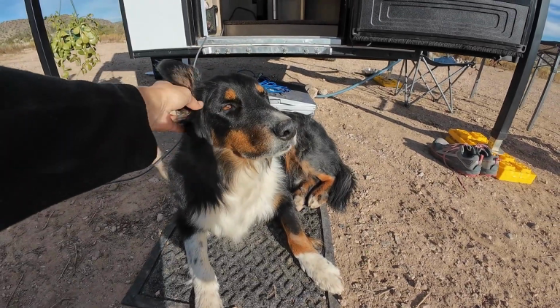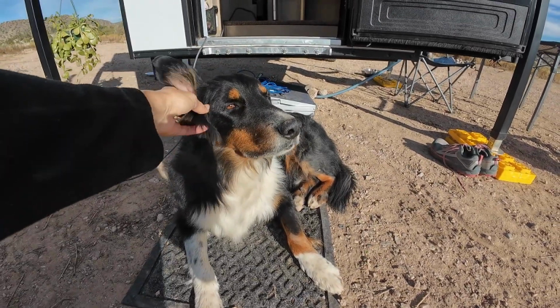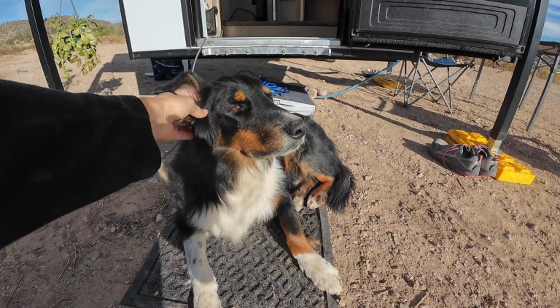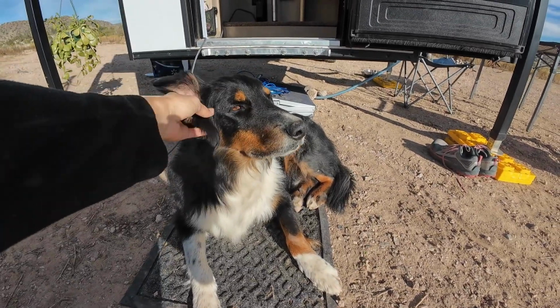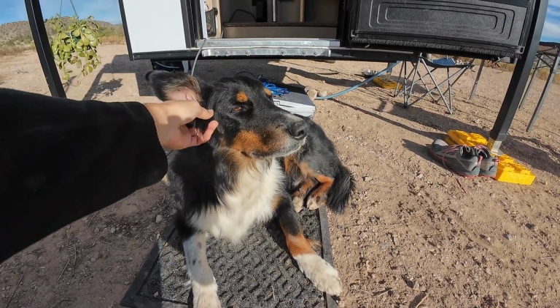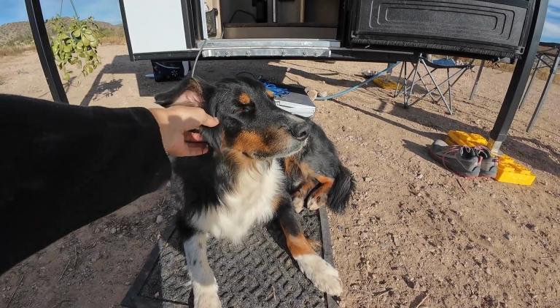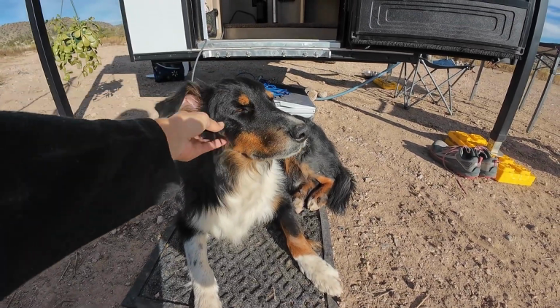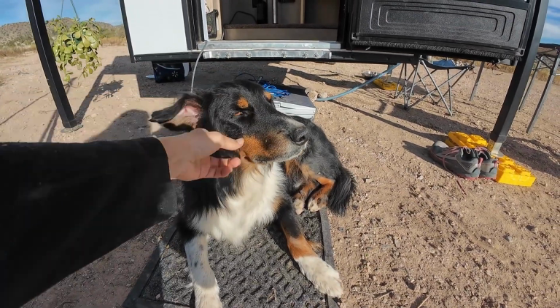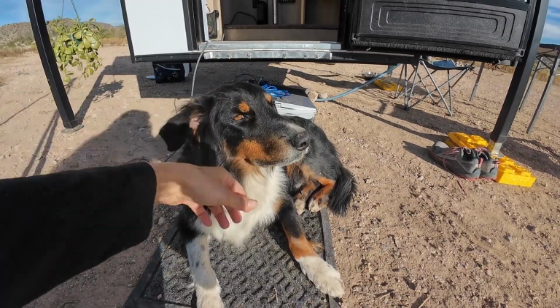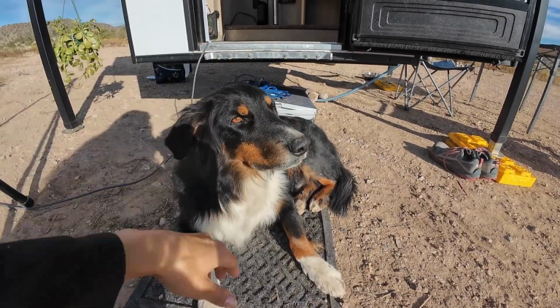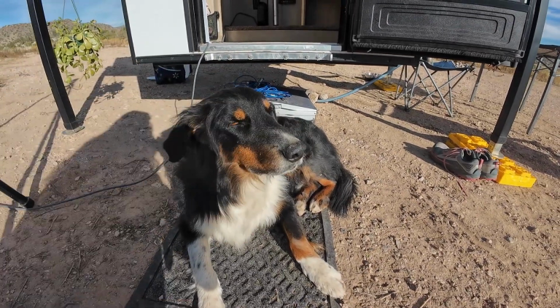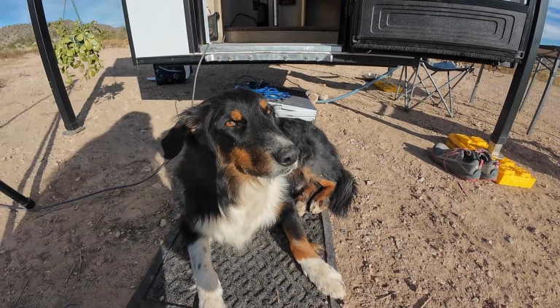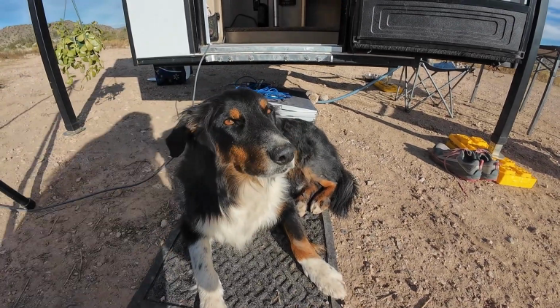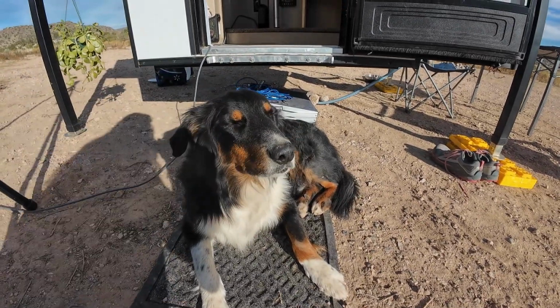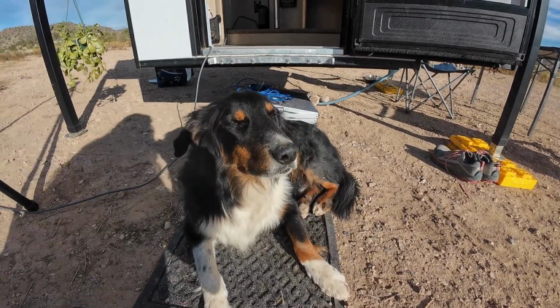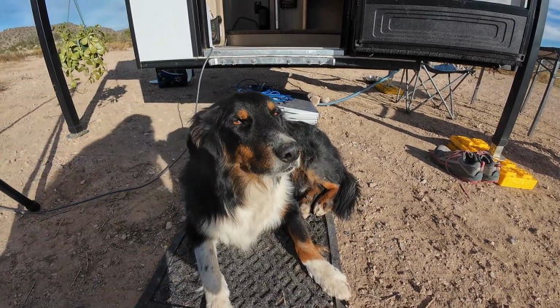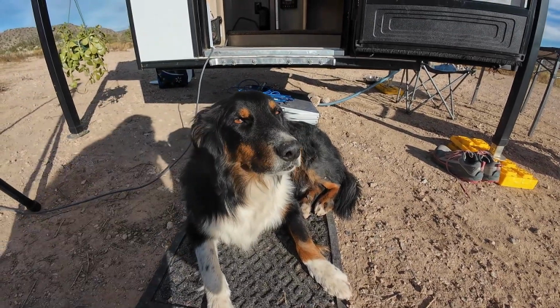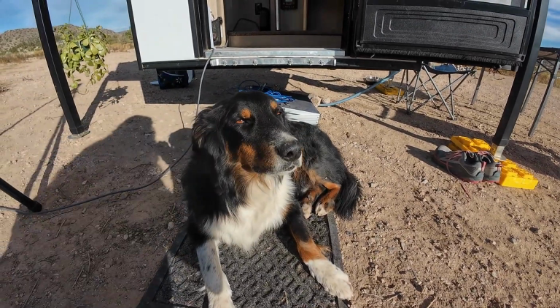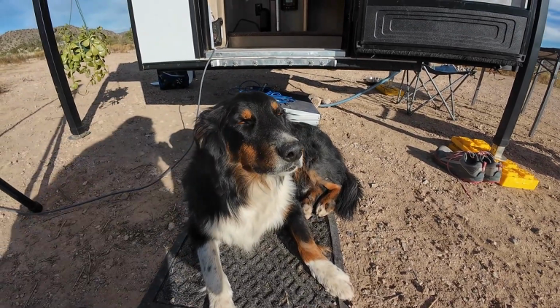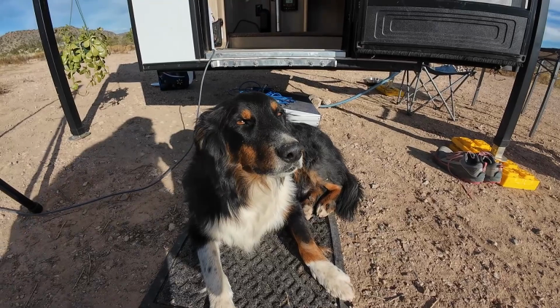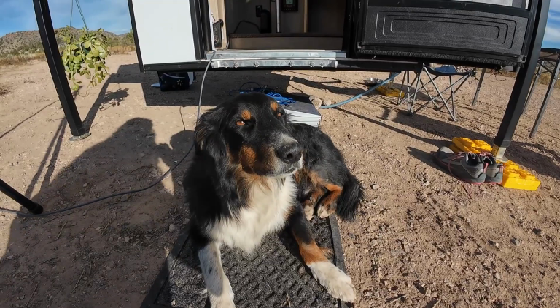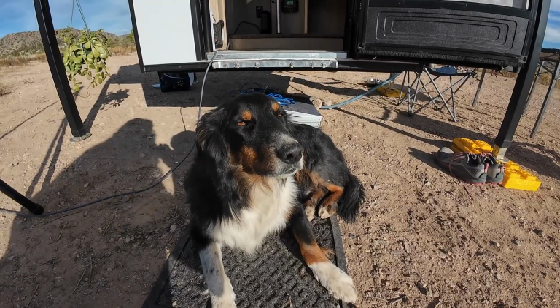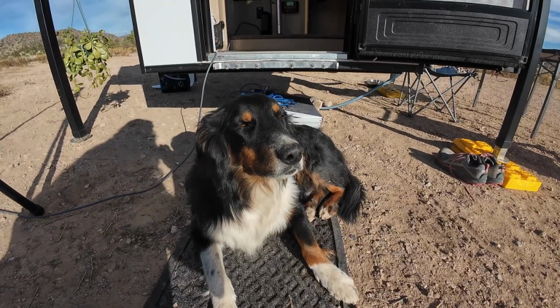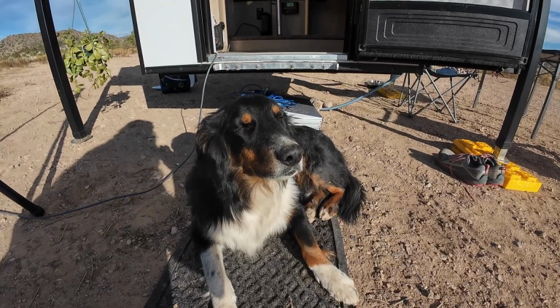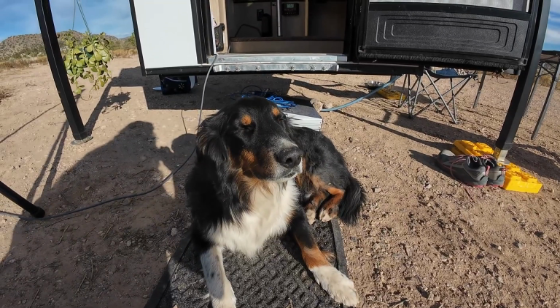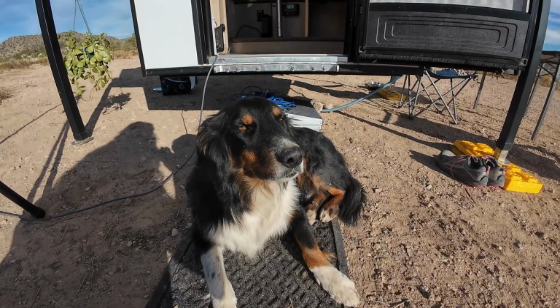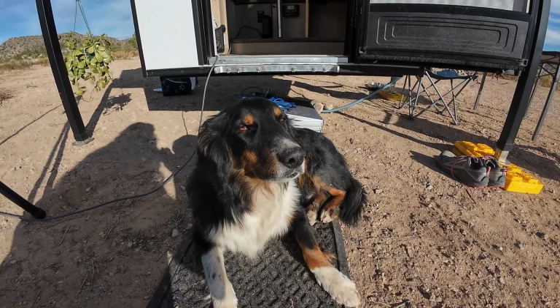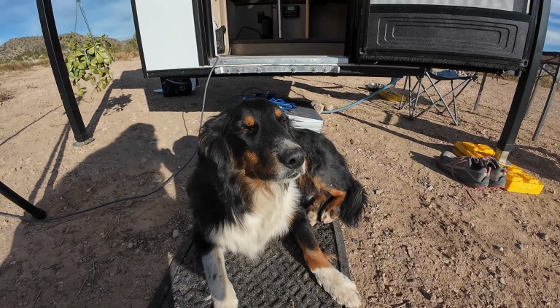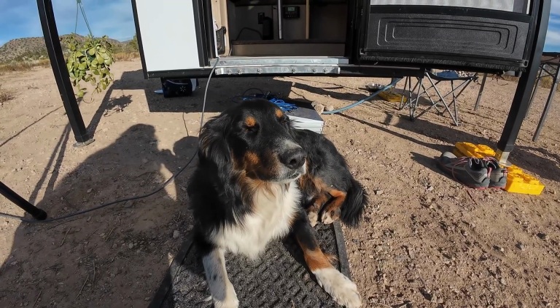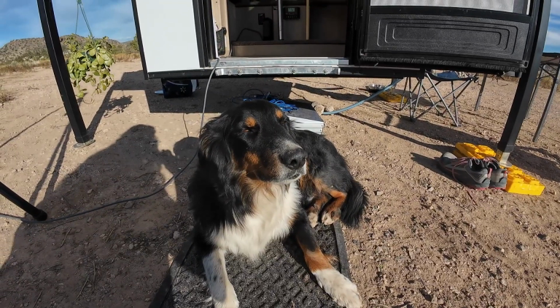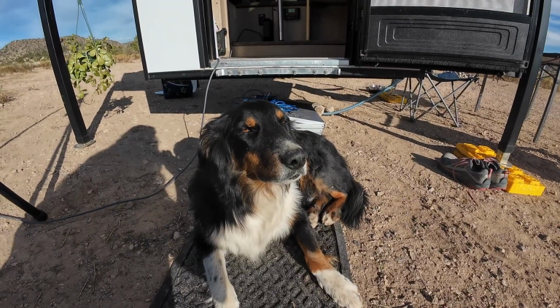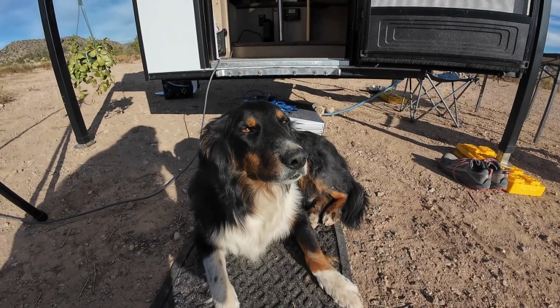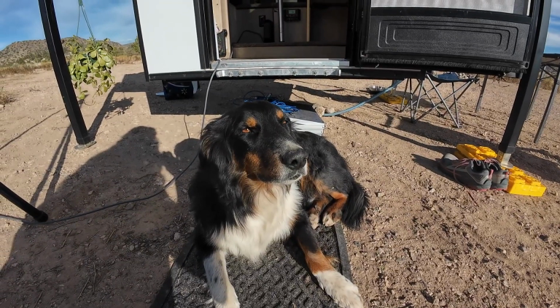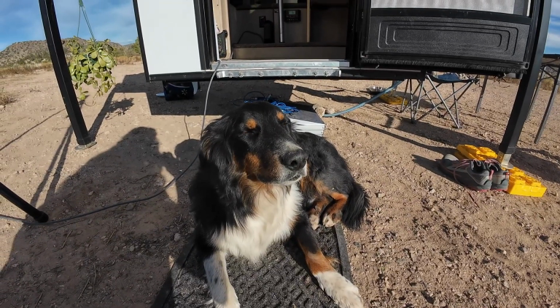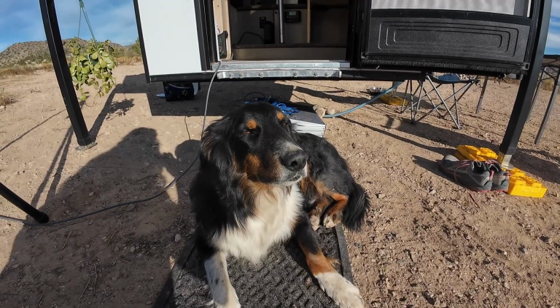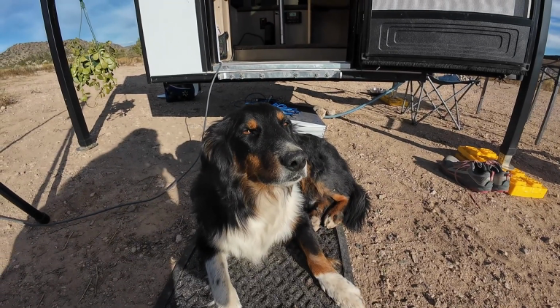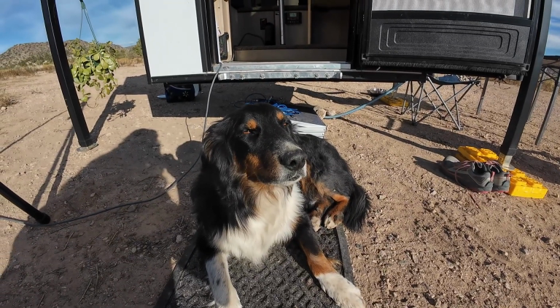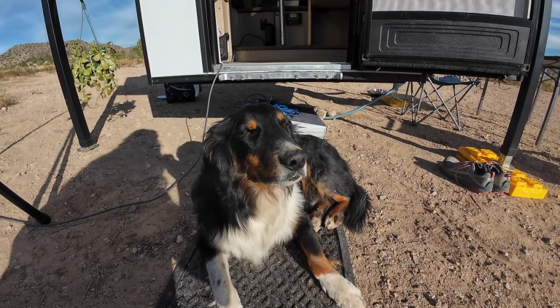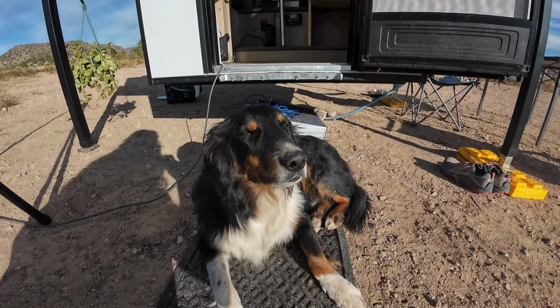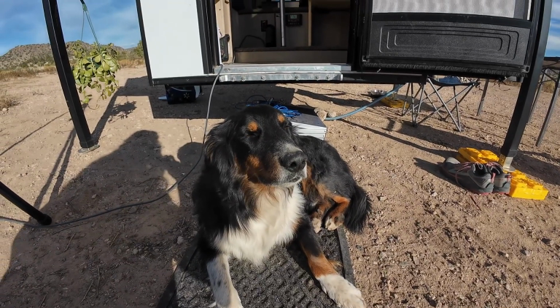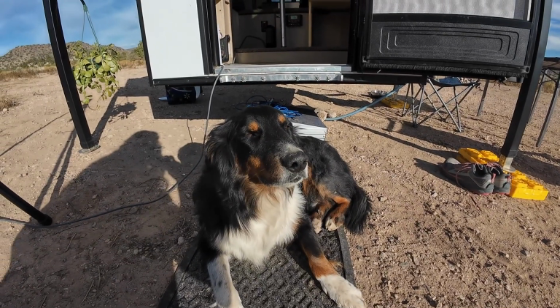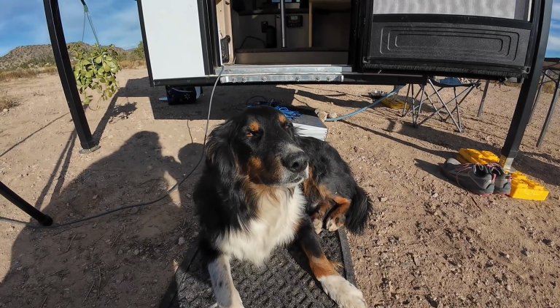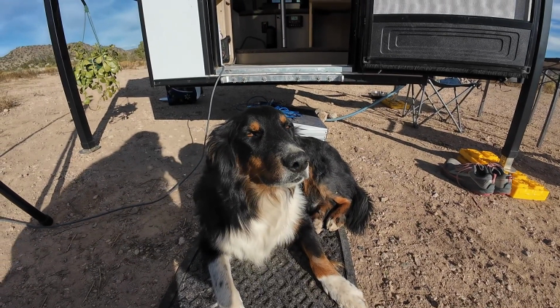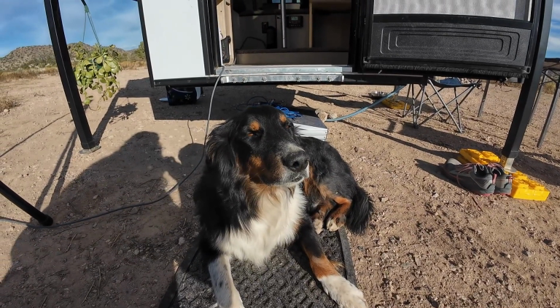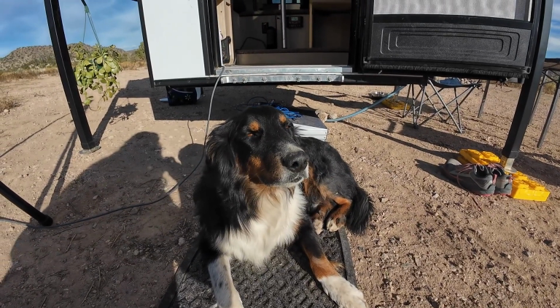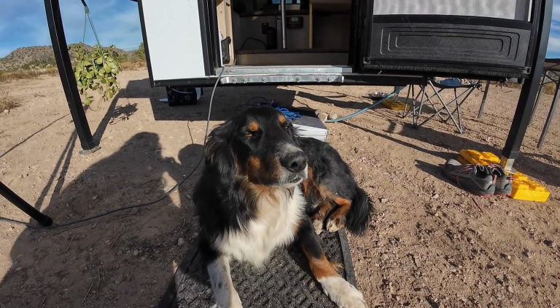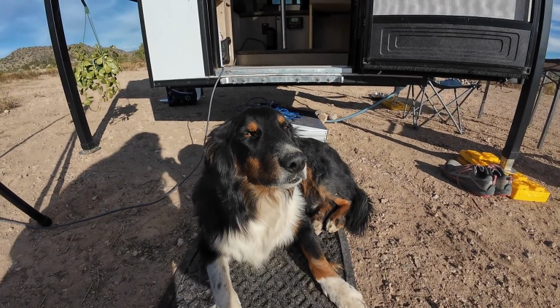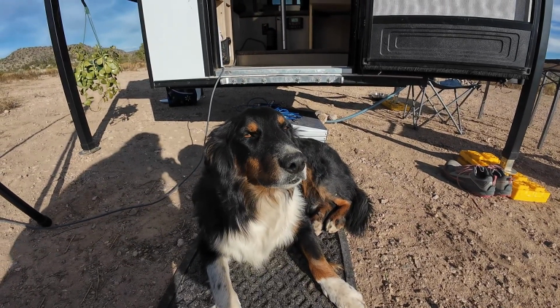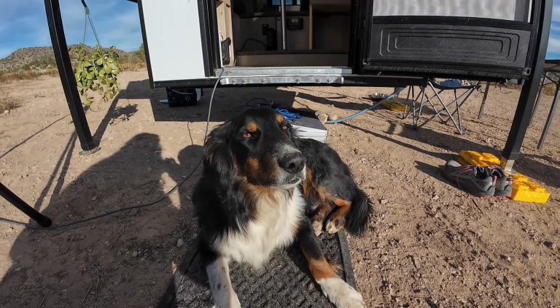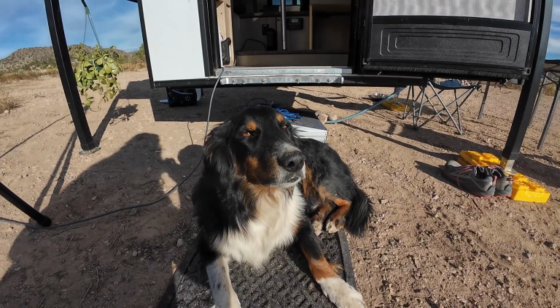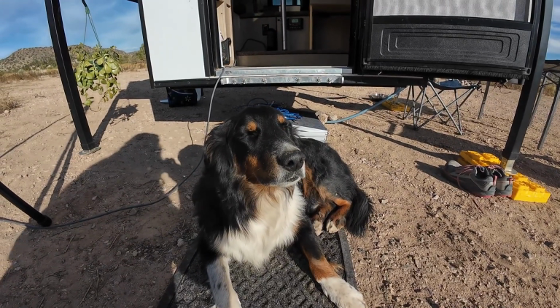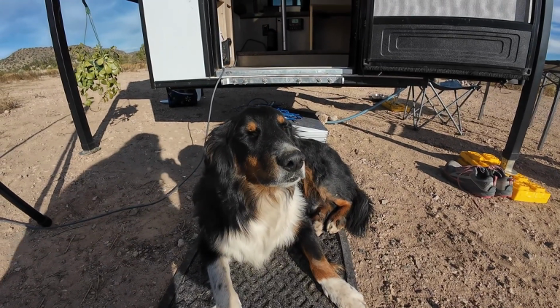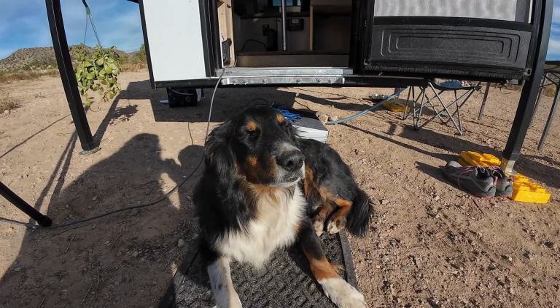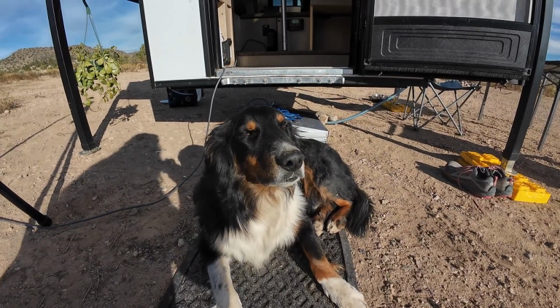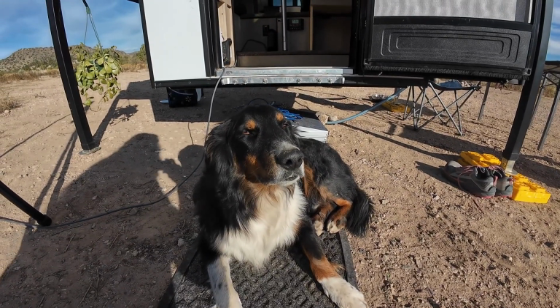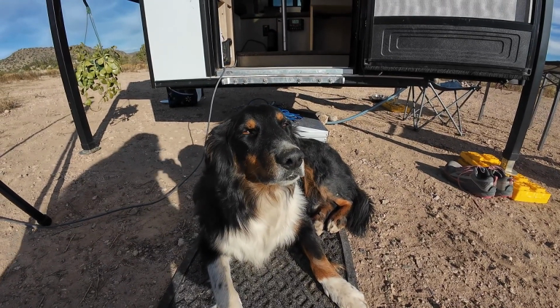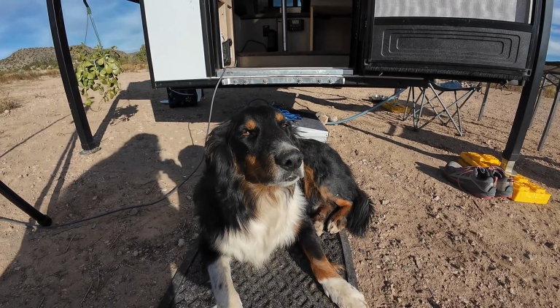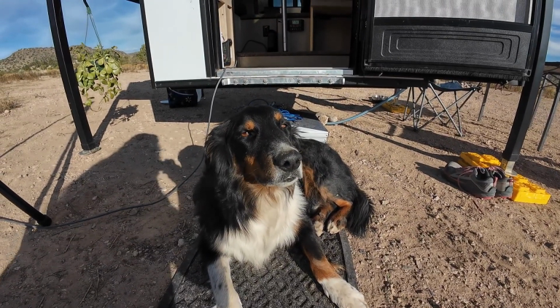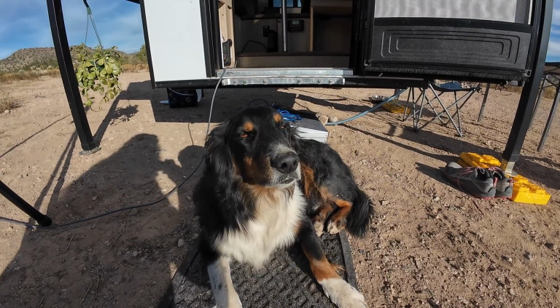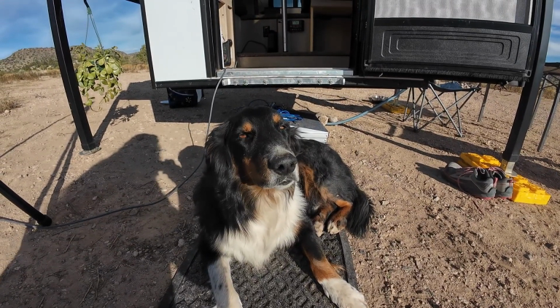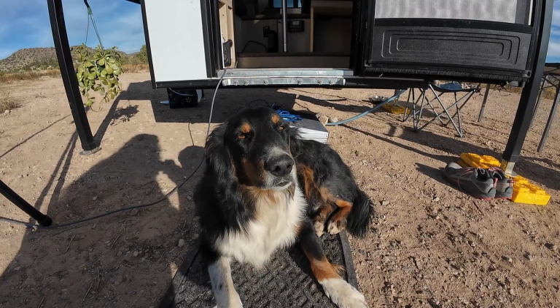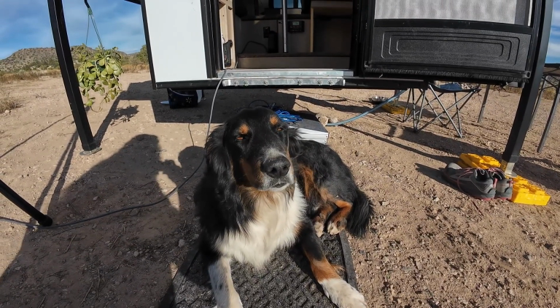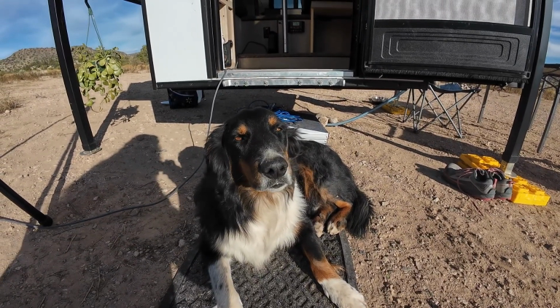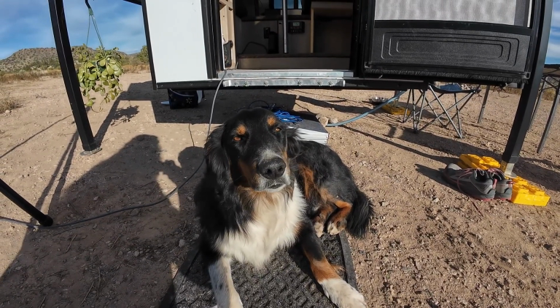This is all for you, Harry. He's like, I know. Is it dinner time yet?